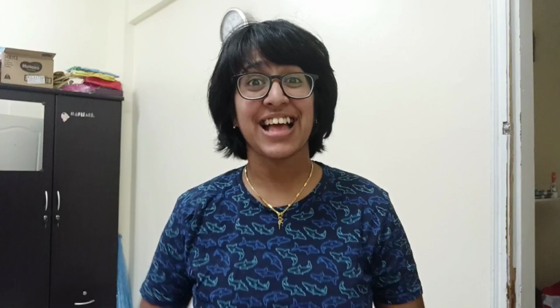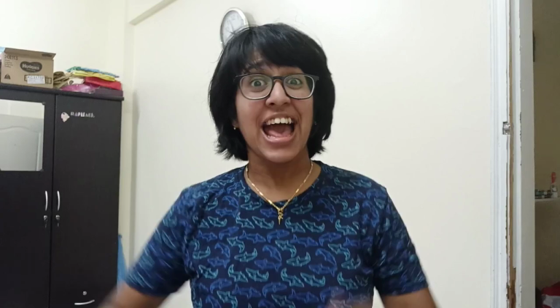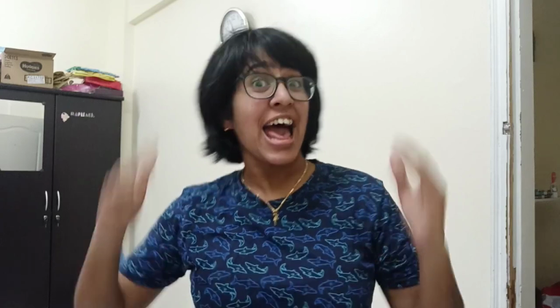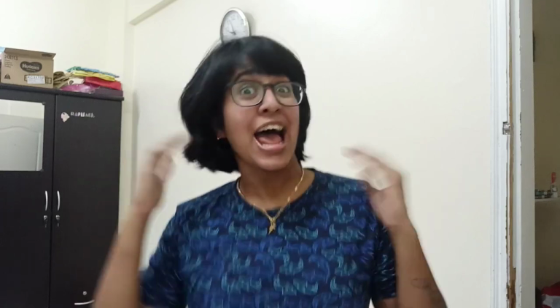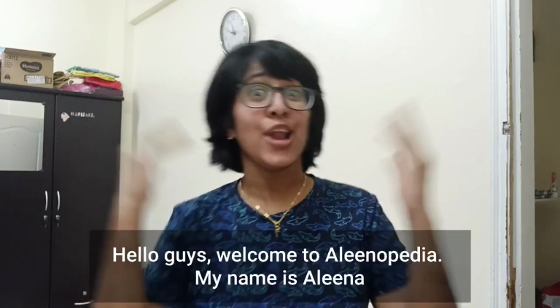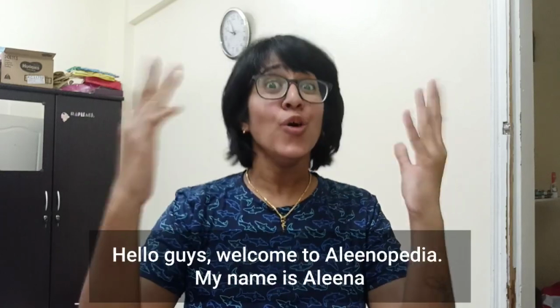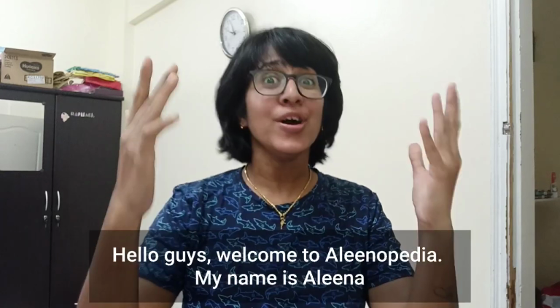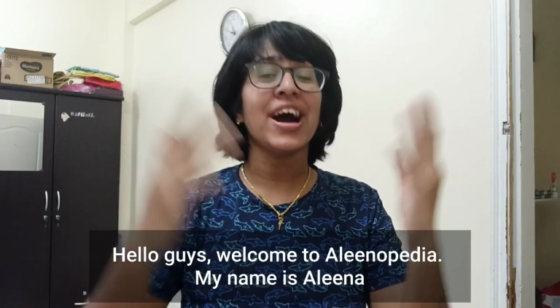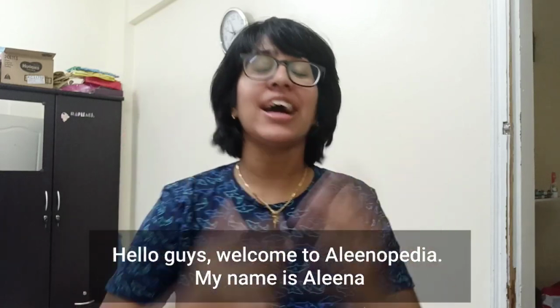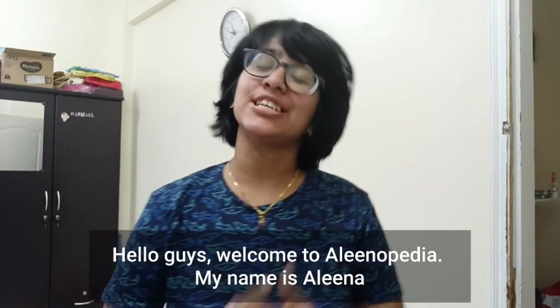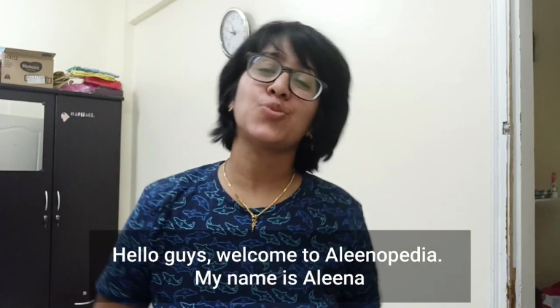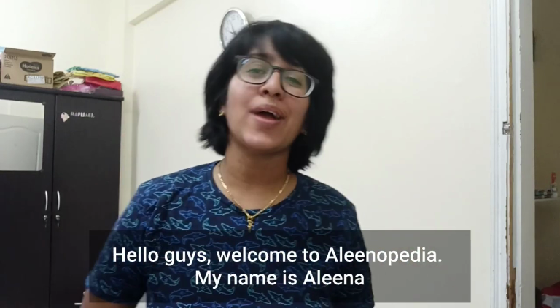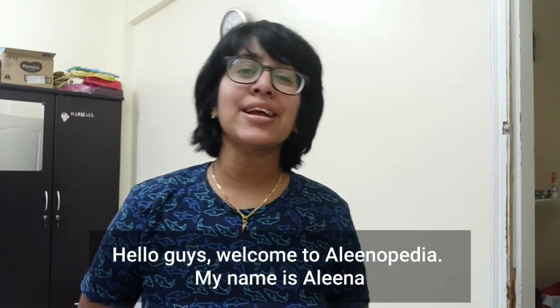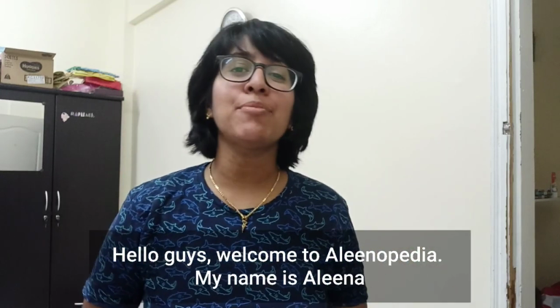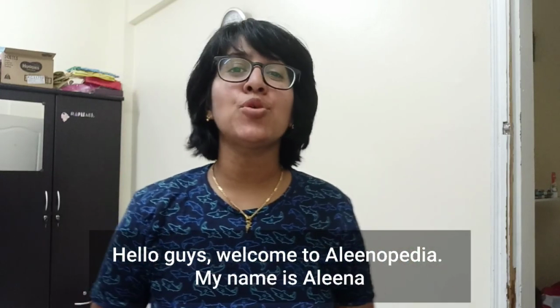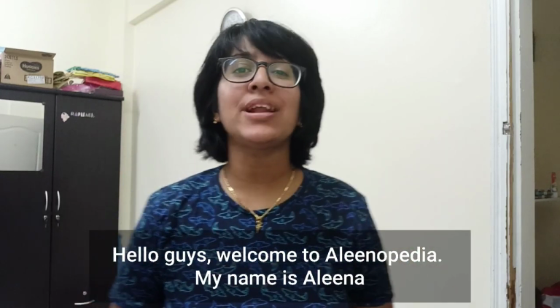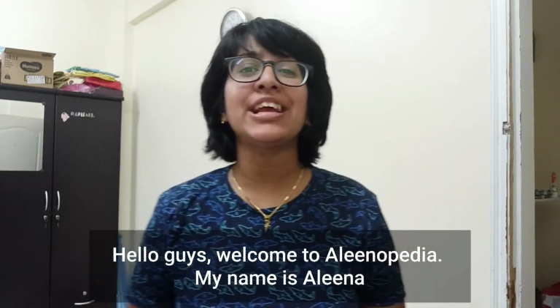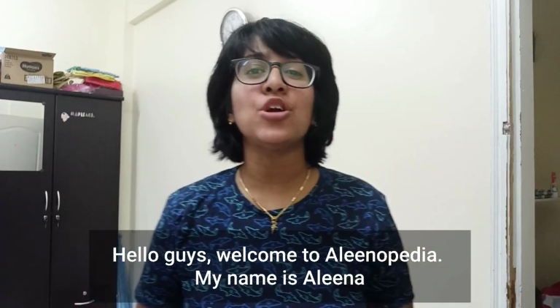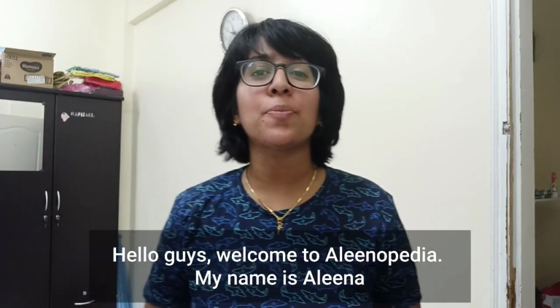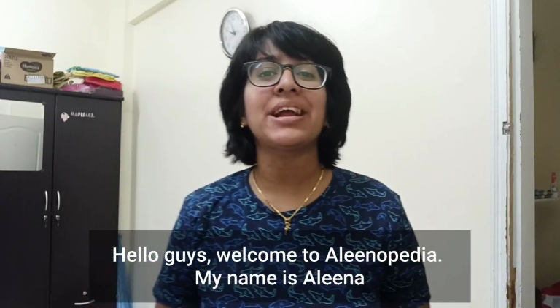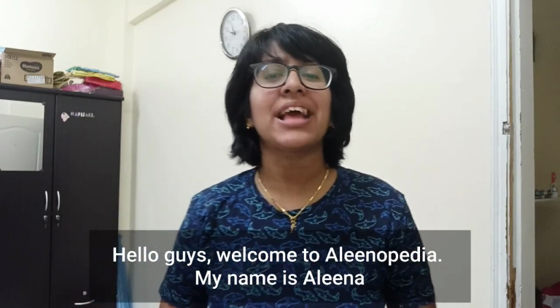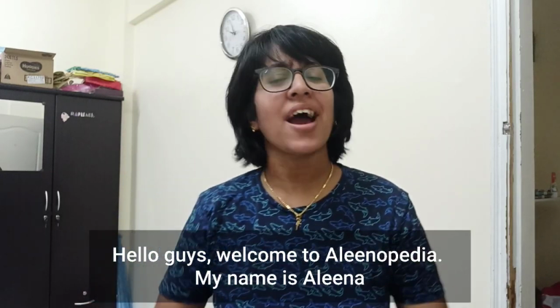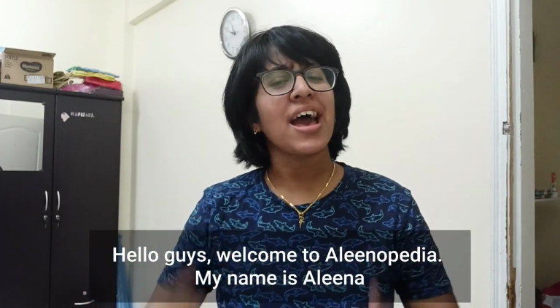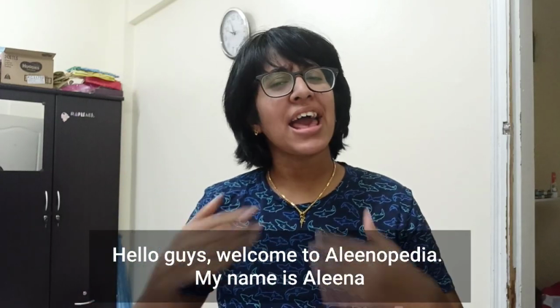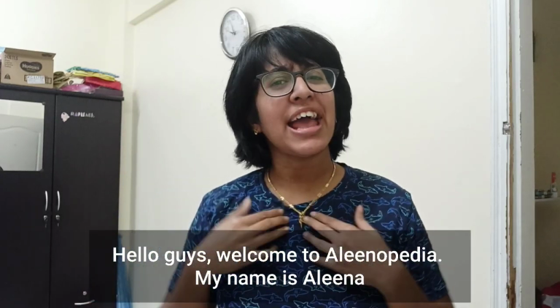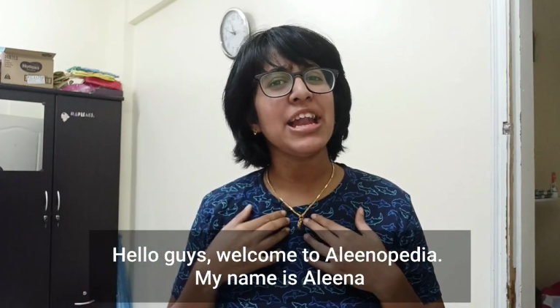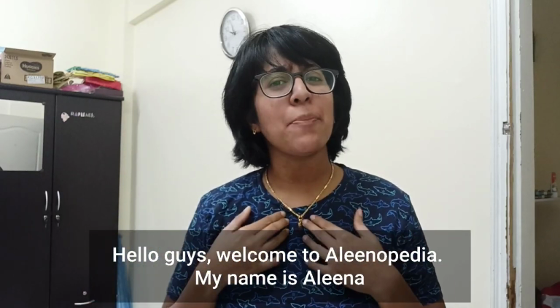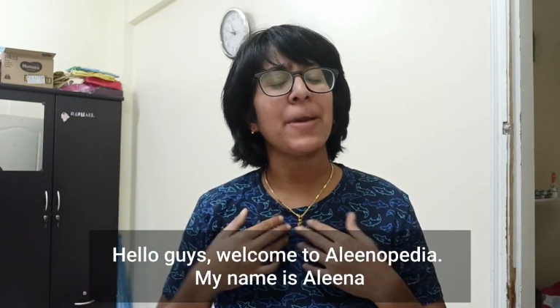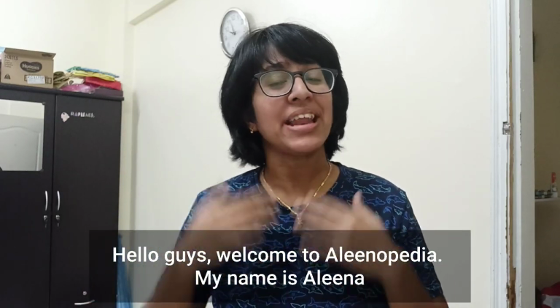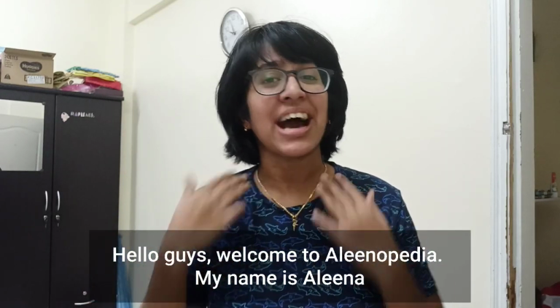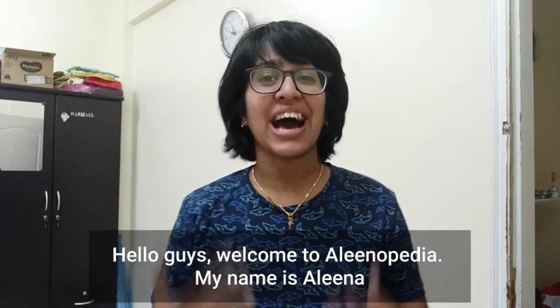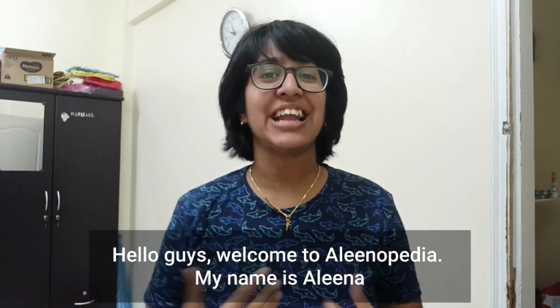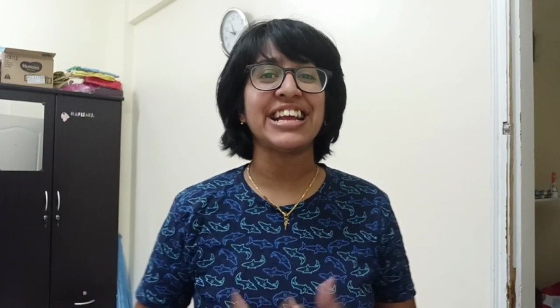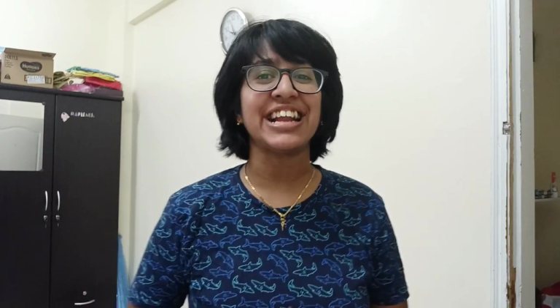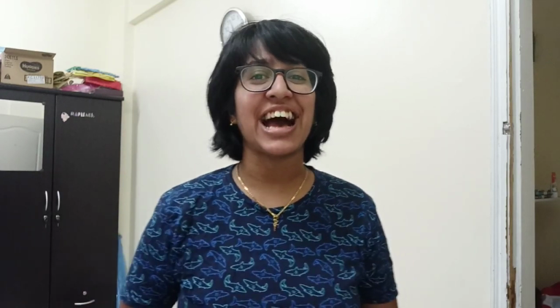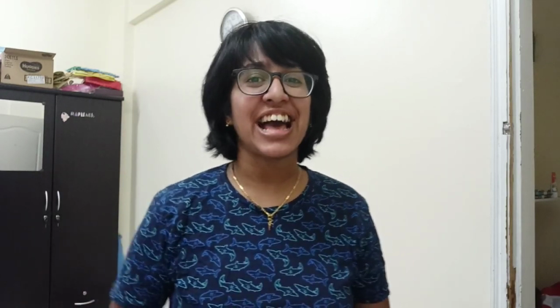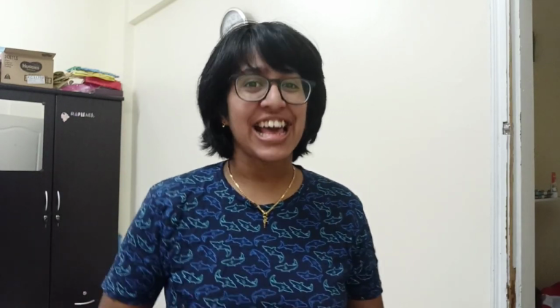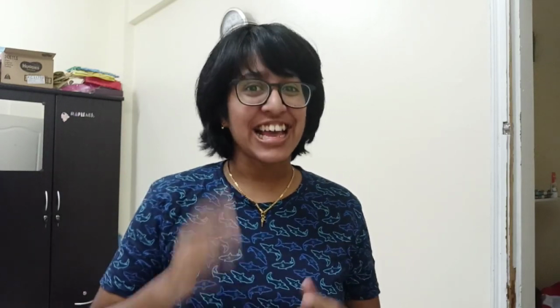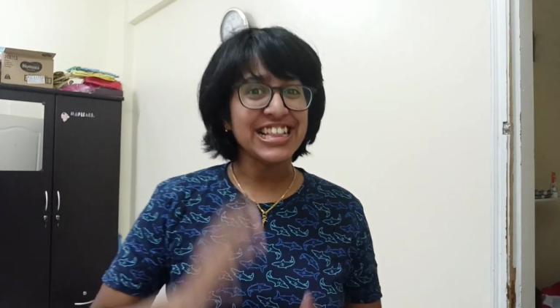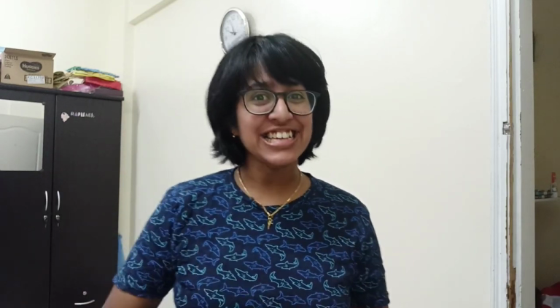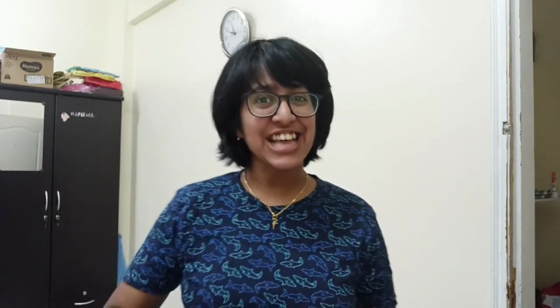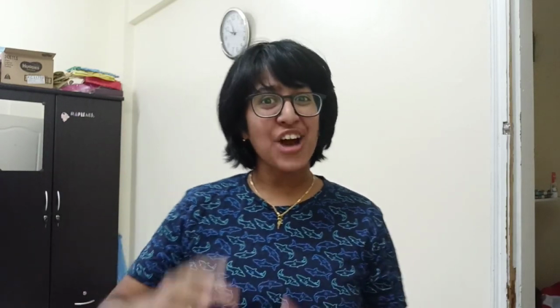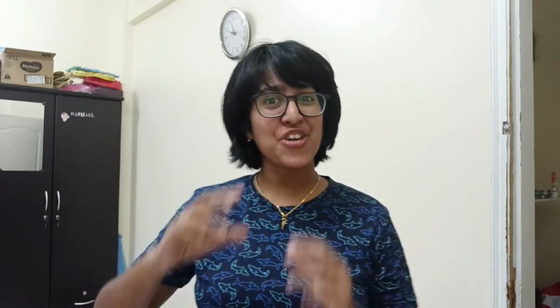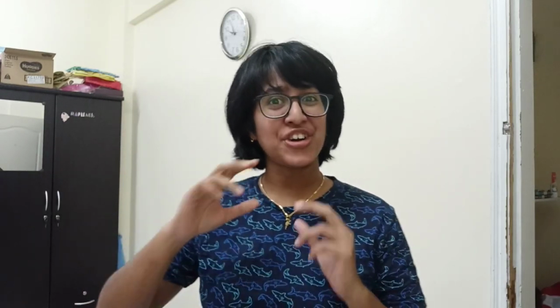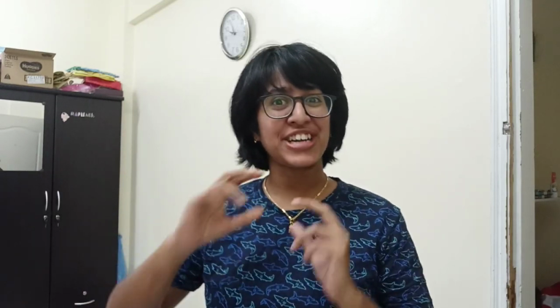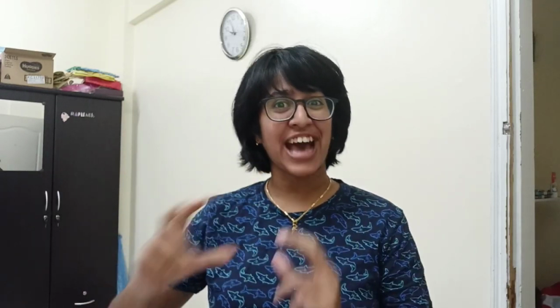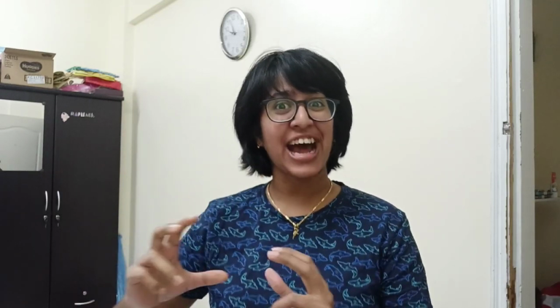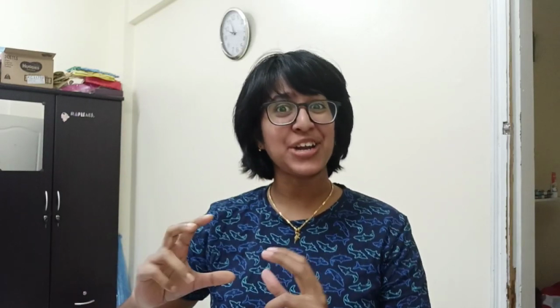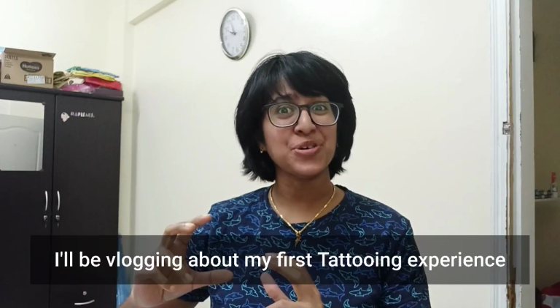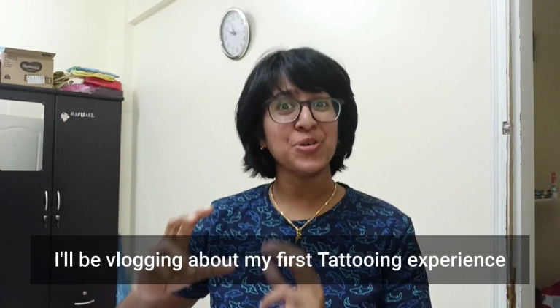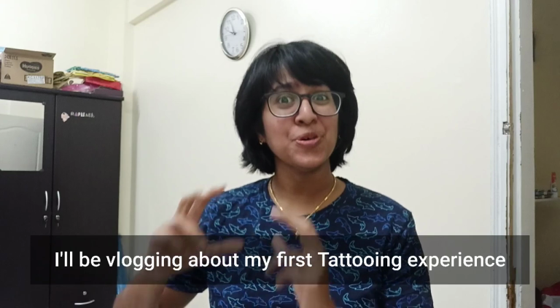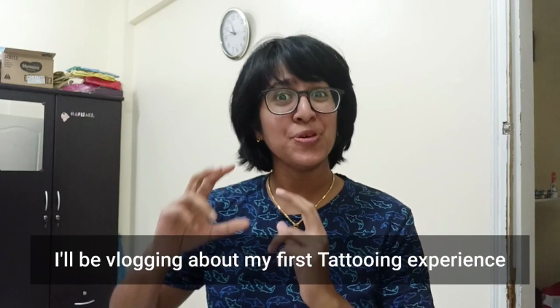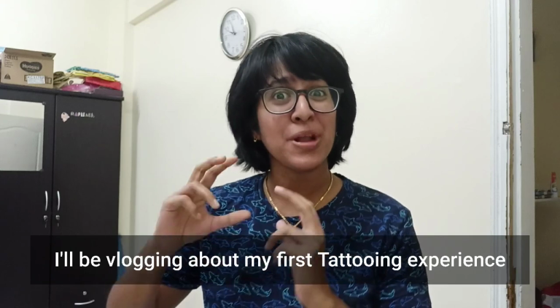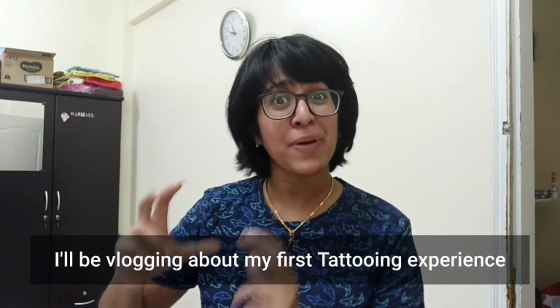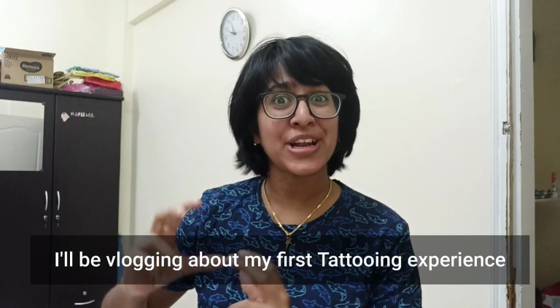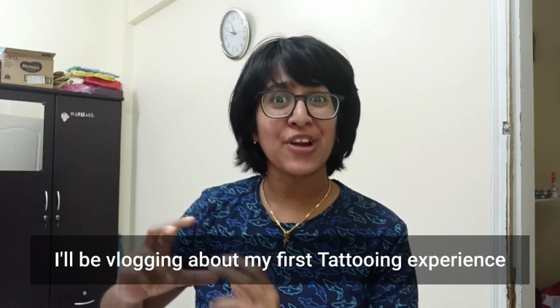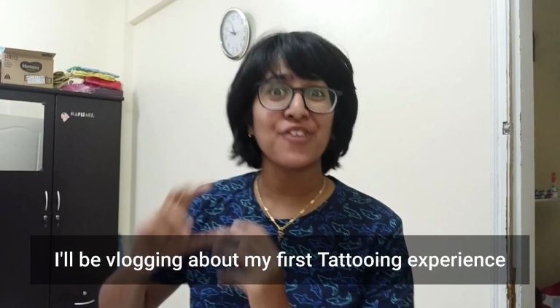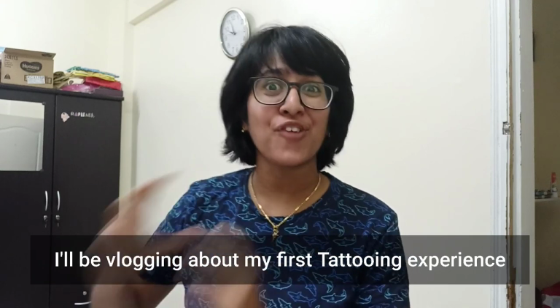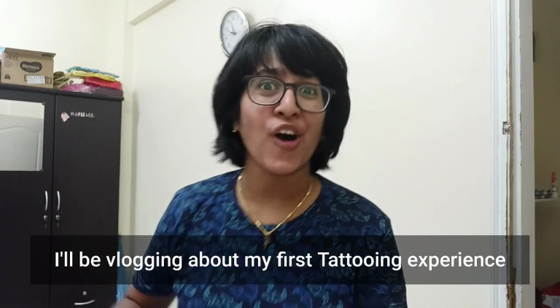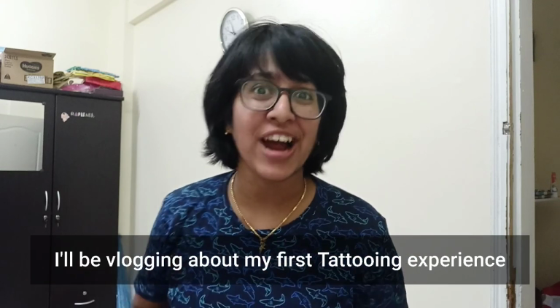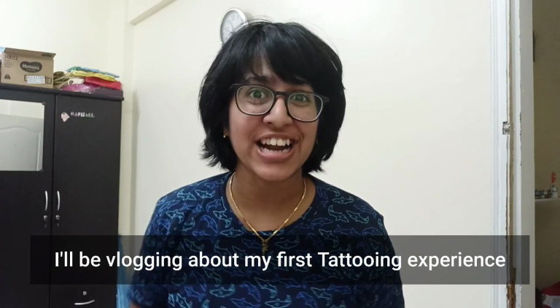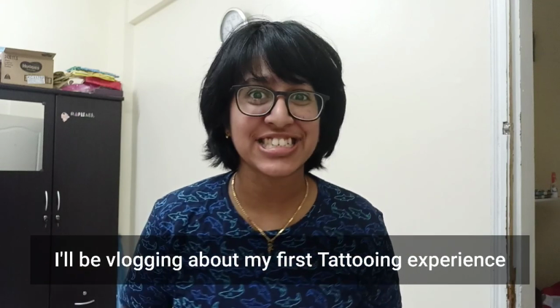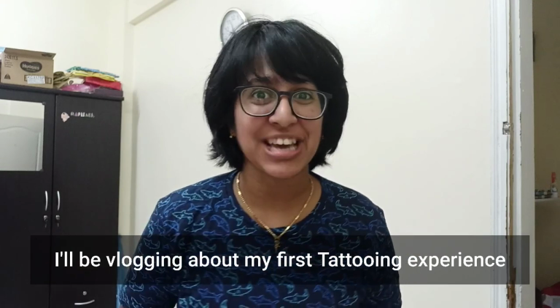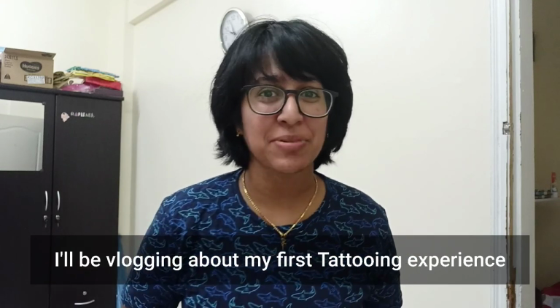Hello guys! Welcome to Alinopedia! My name is Alina. I made a little tattoo at the moment.